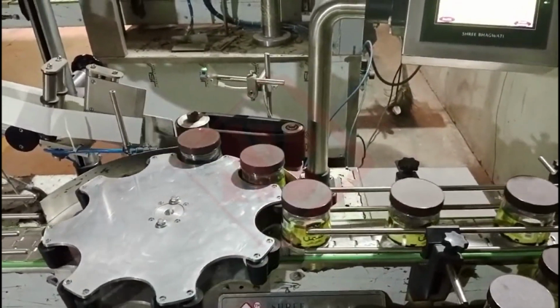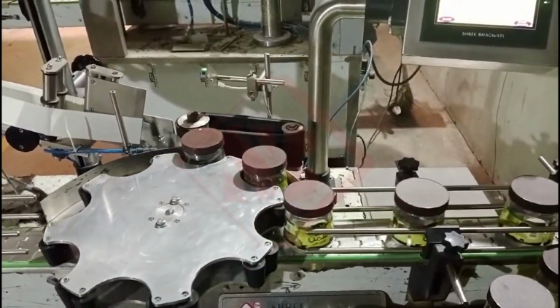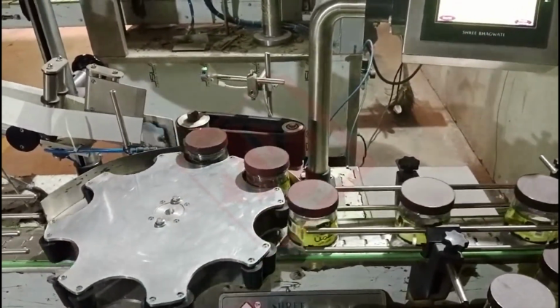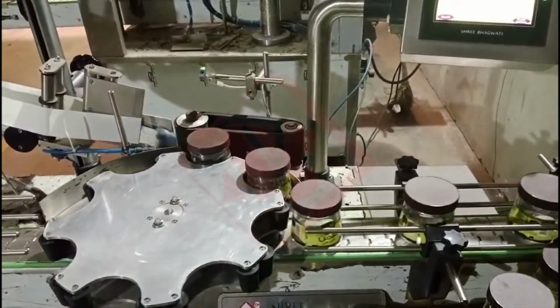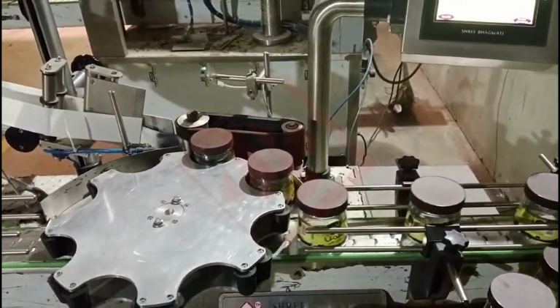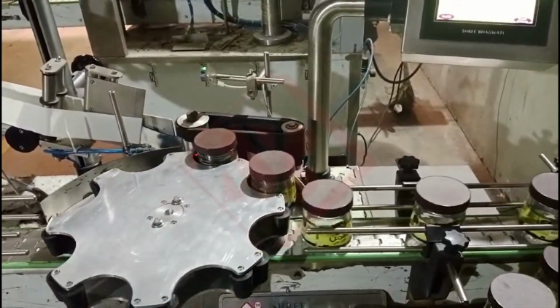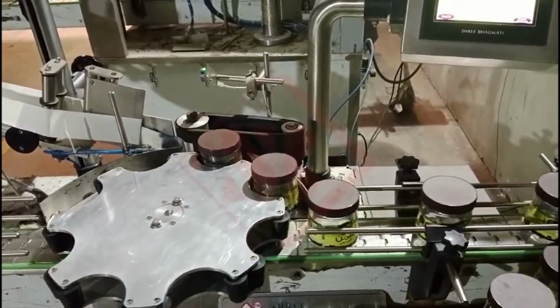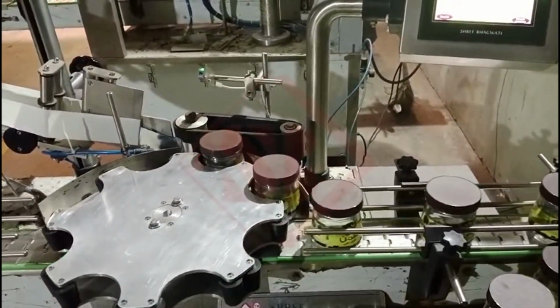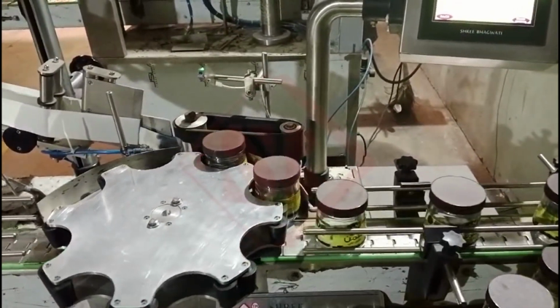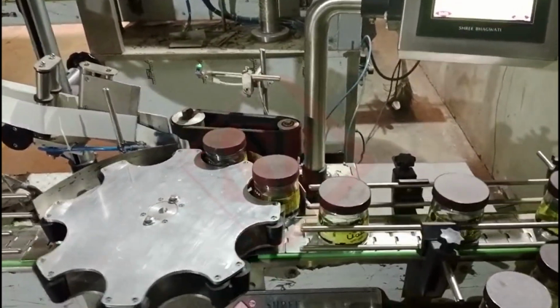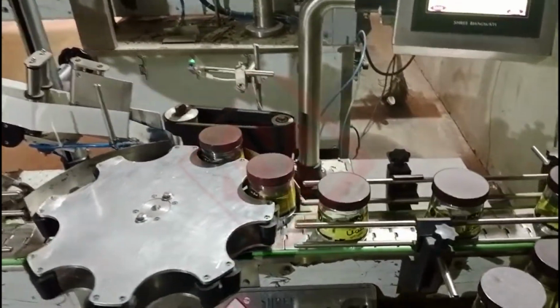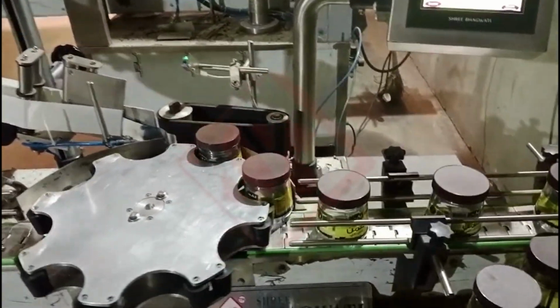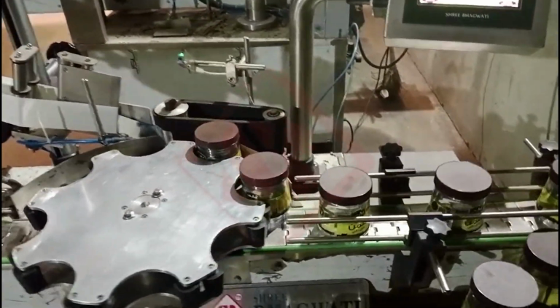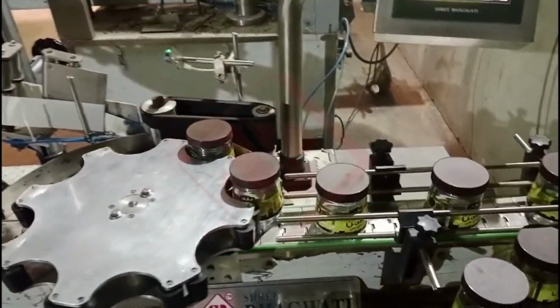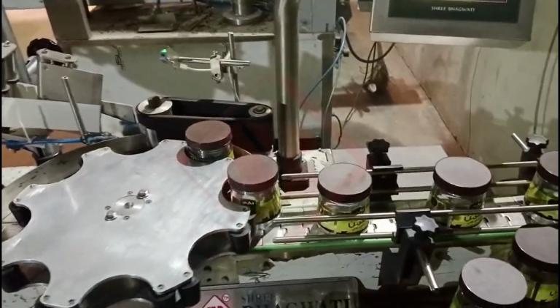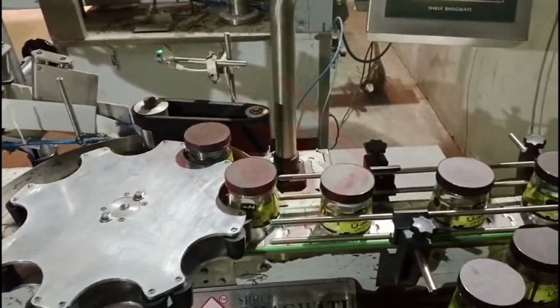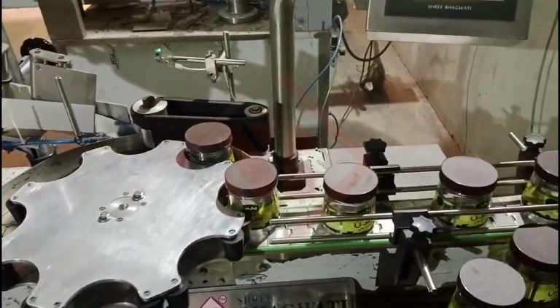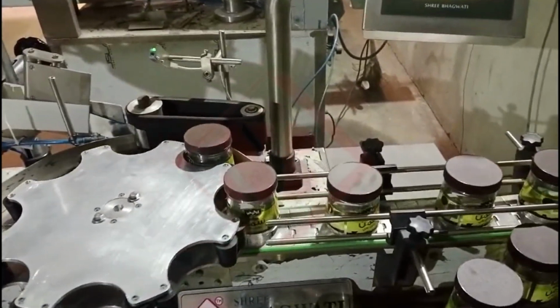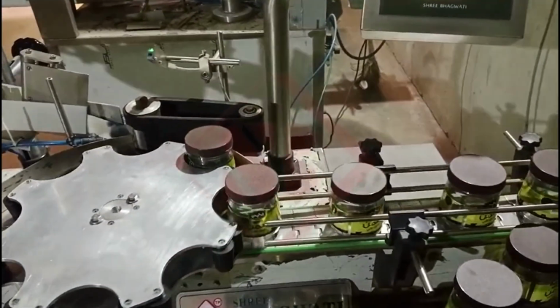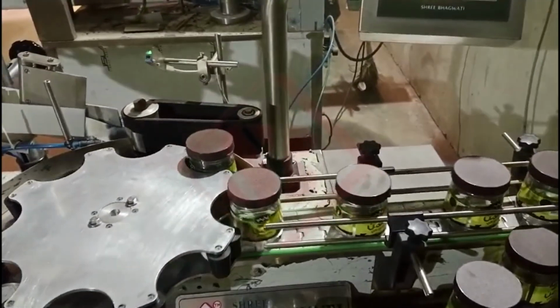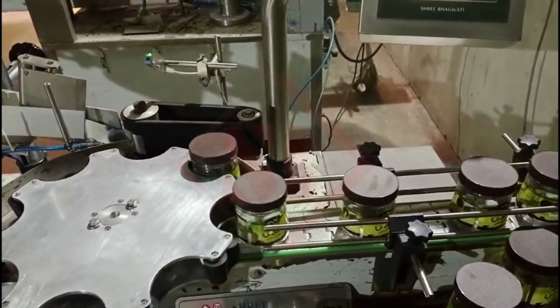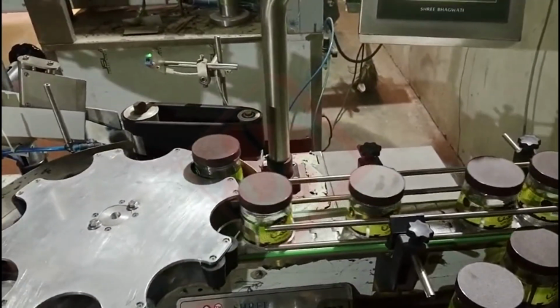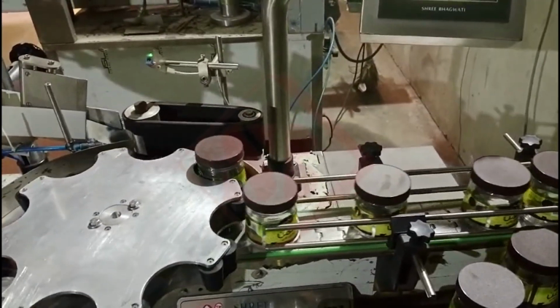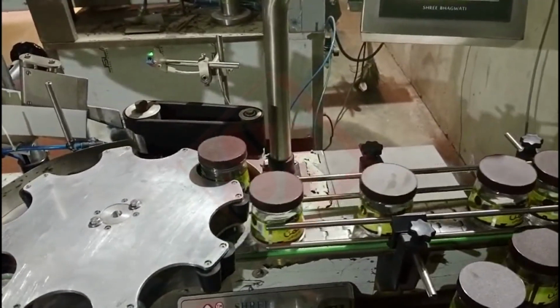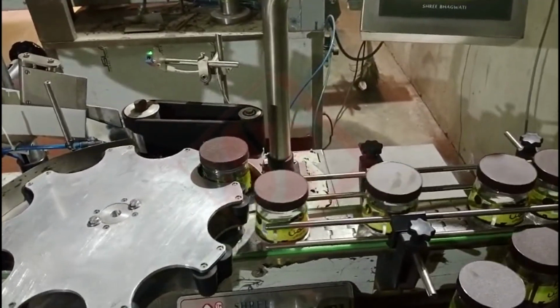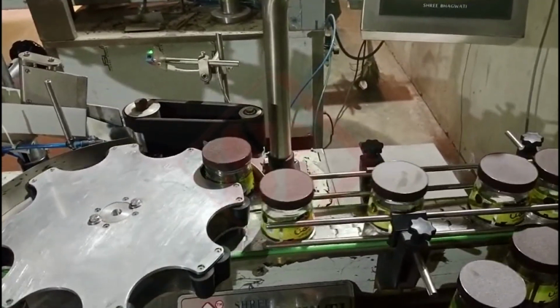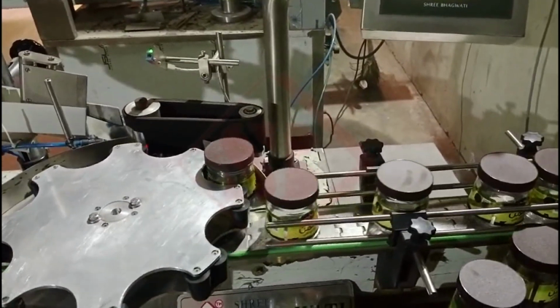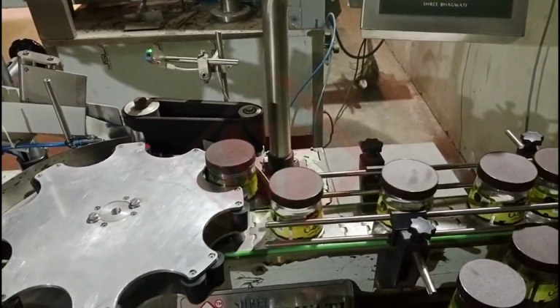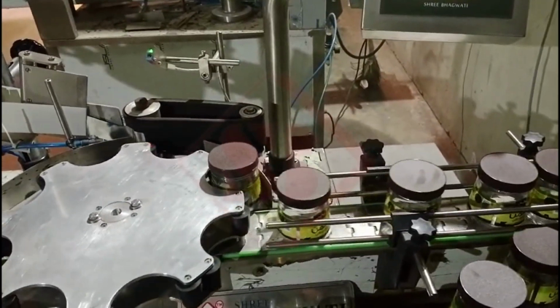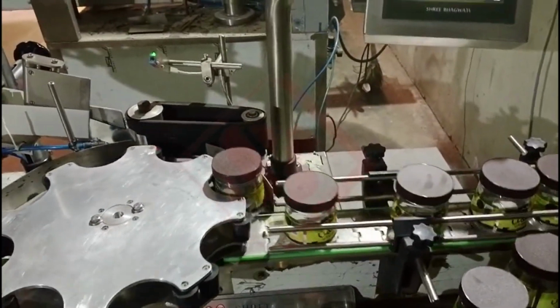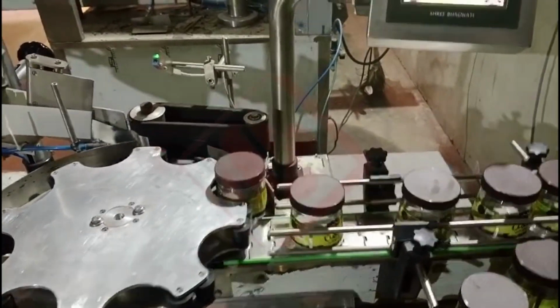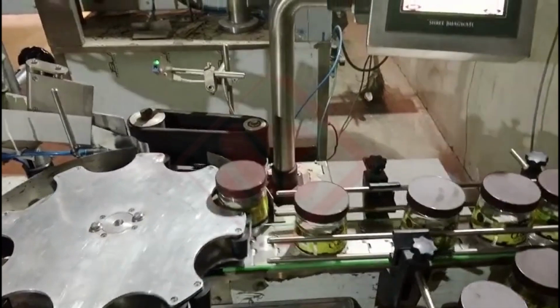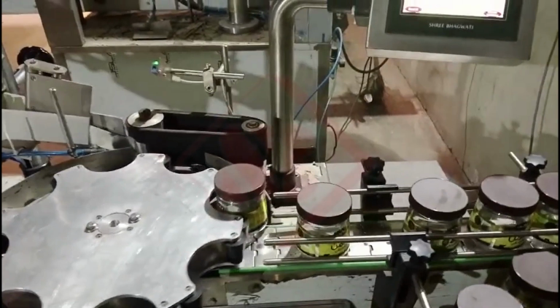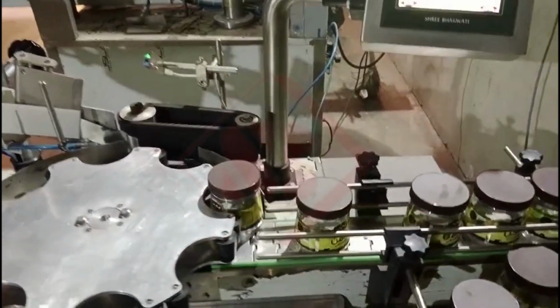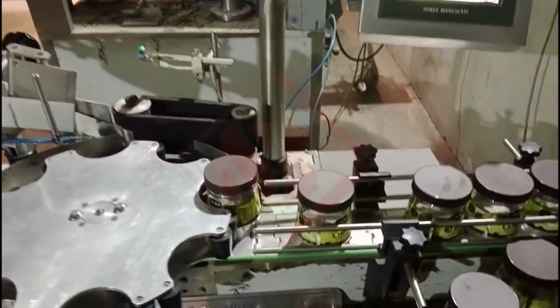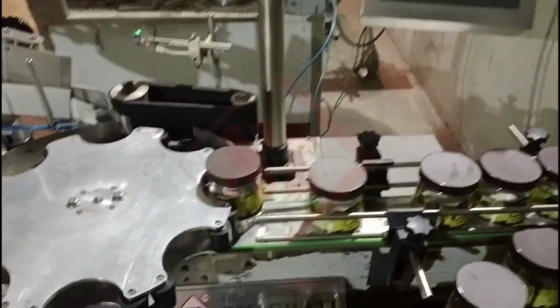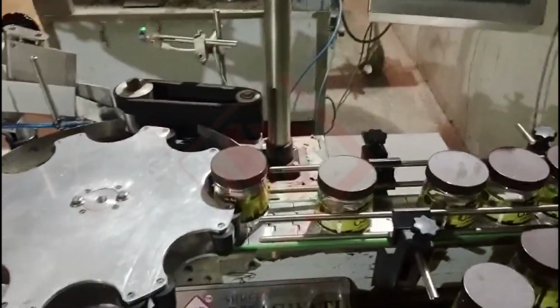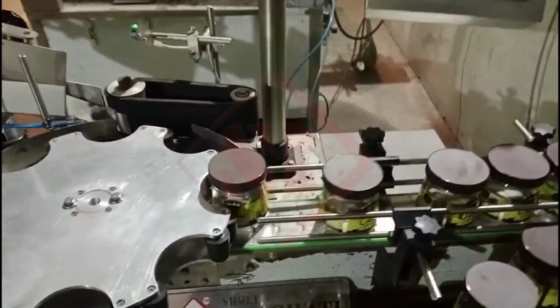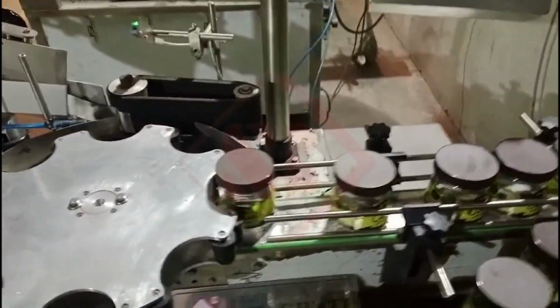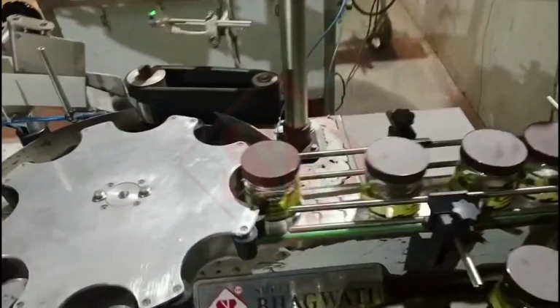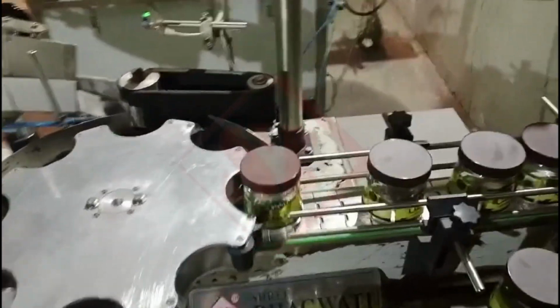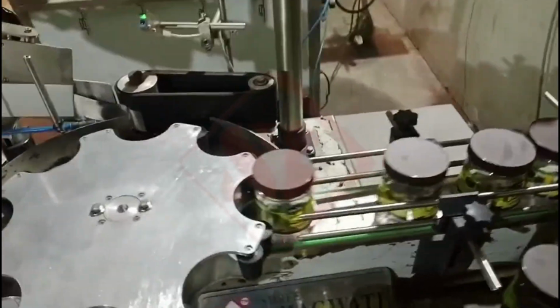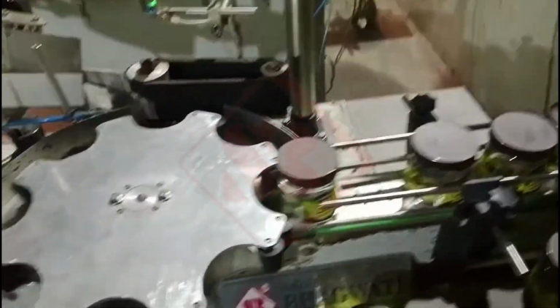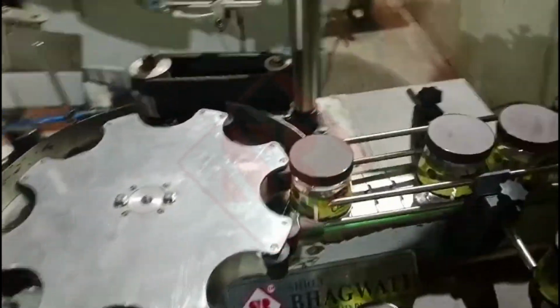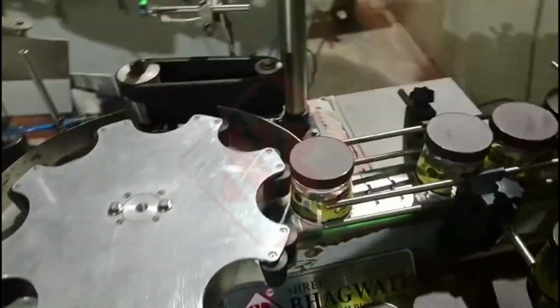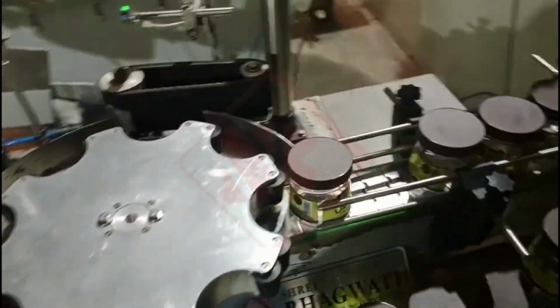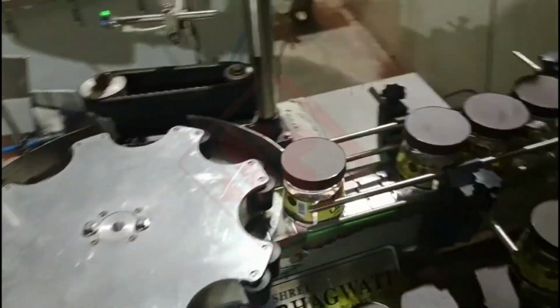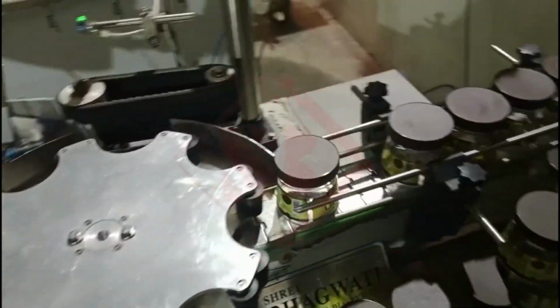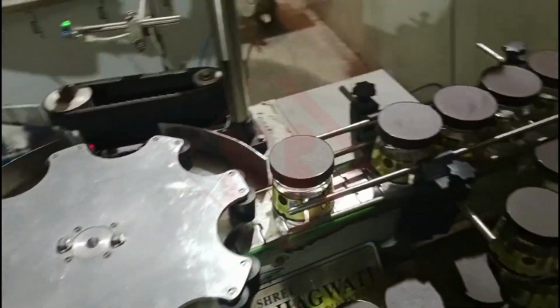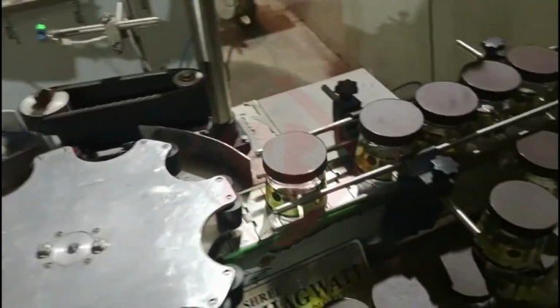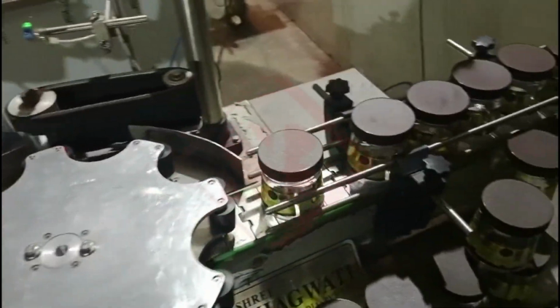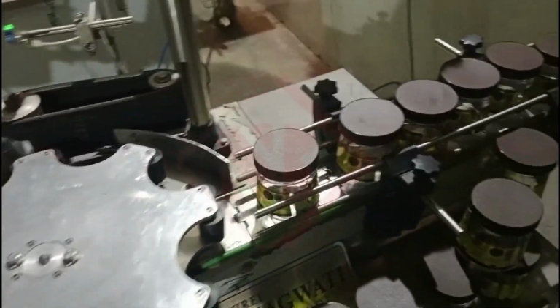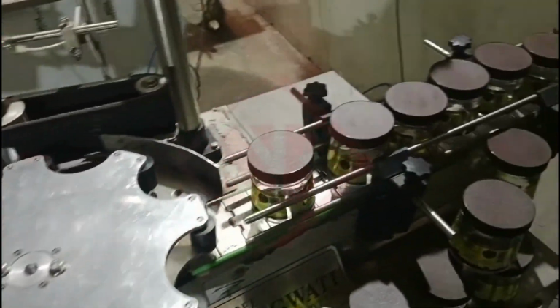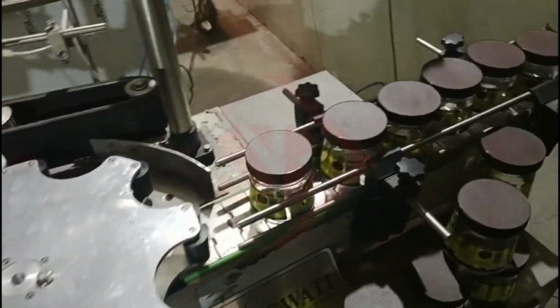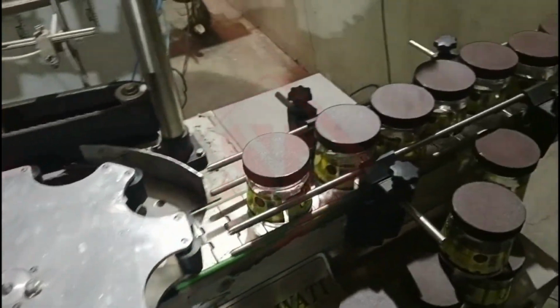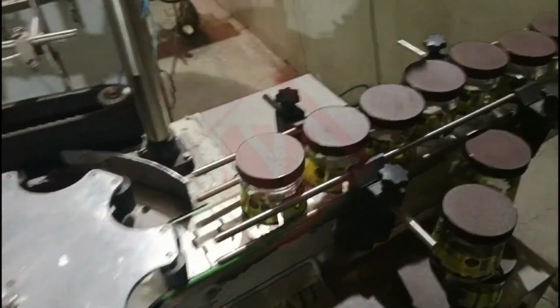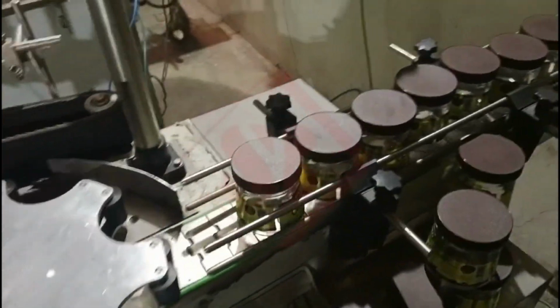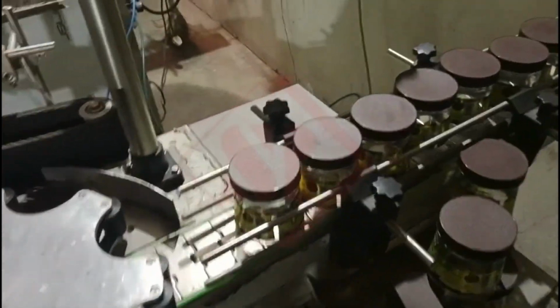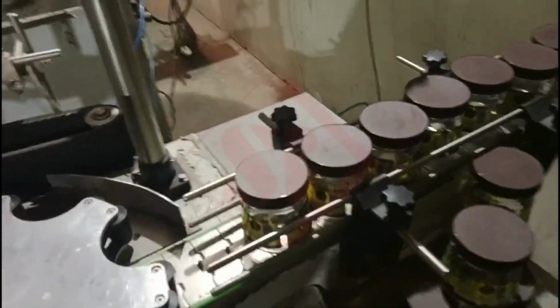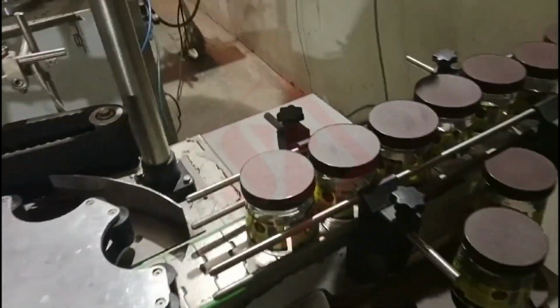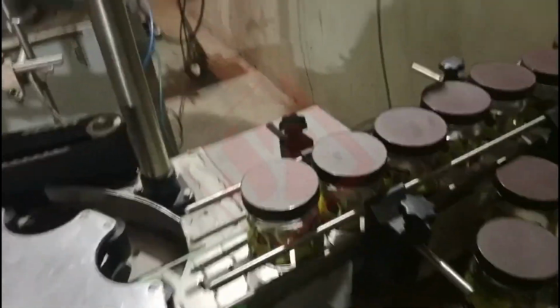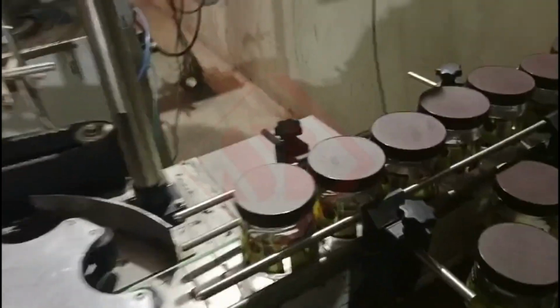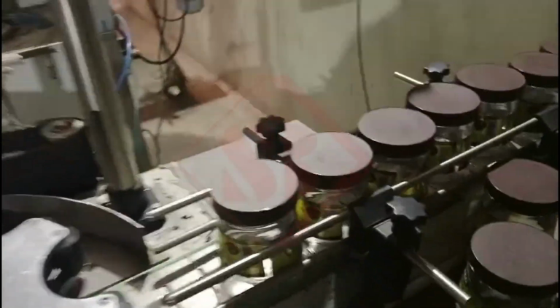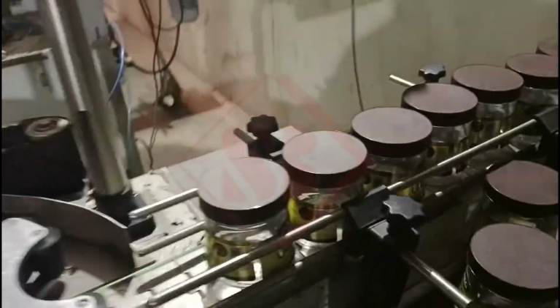Operators can often adjust the label position, label wrap, and other parameters to meet specific labeling requirements.